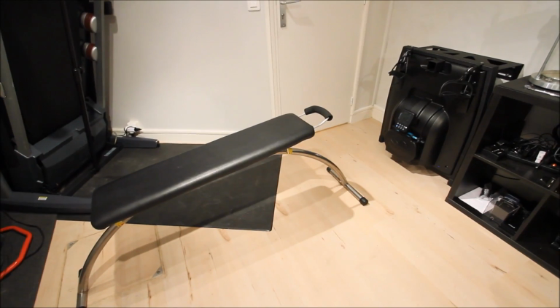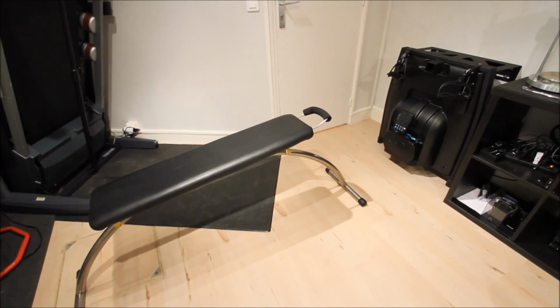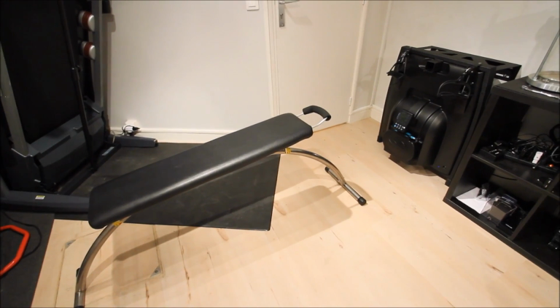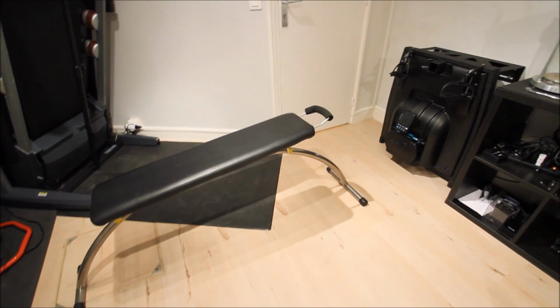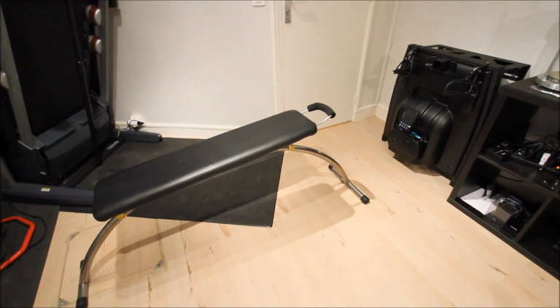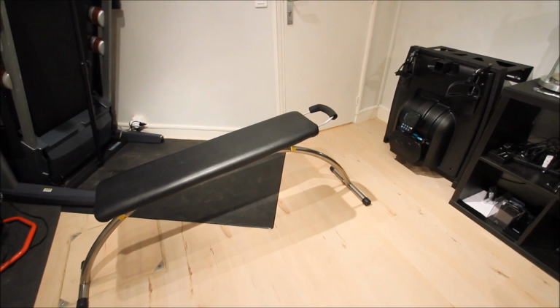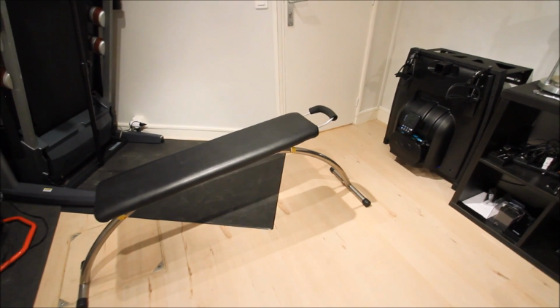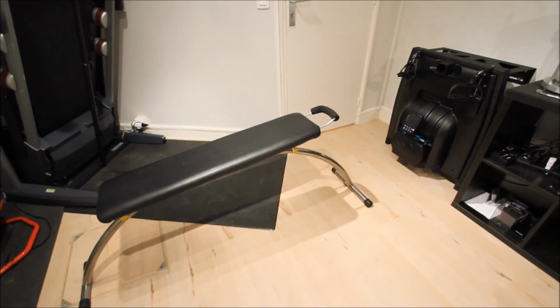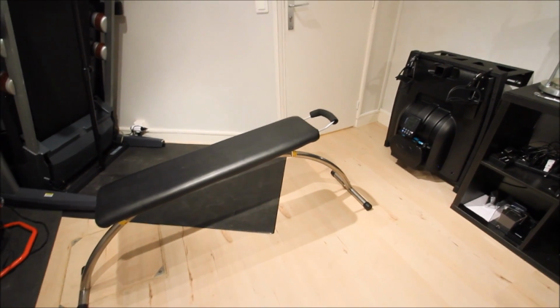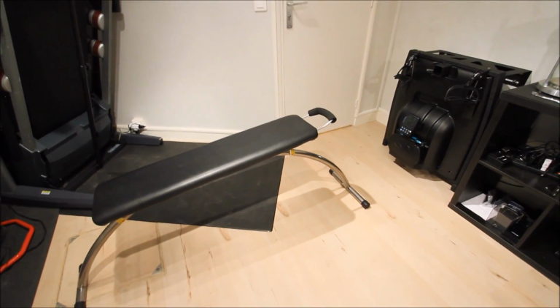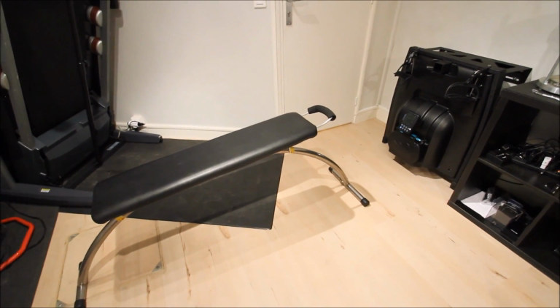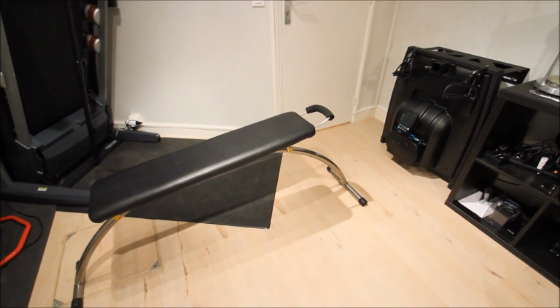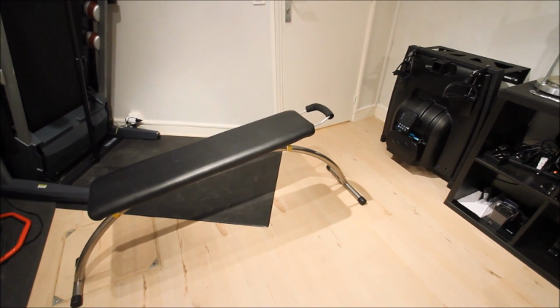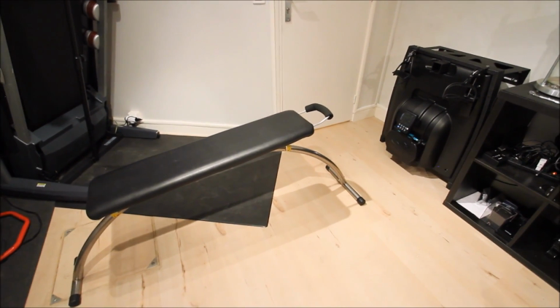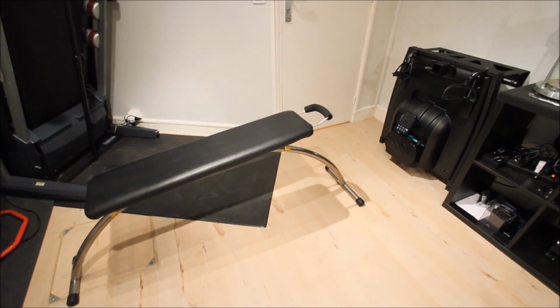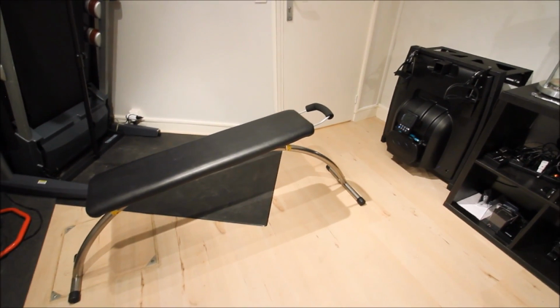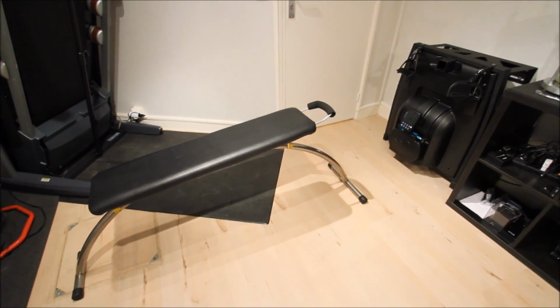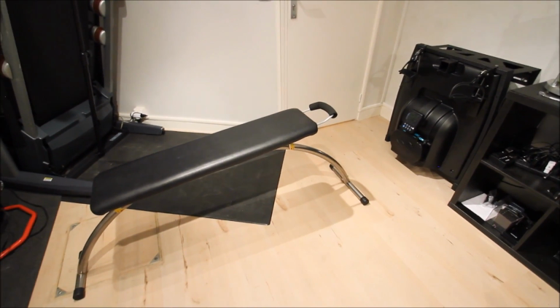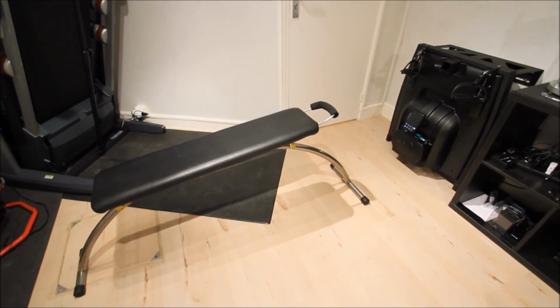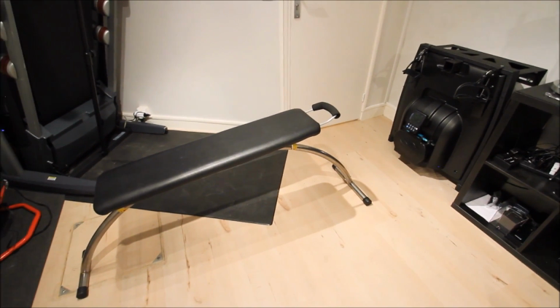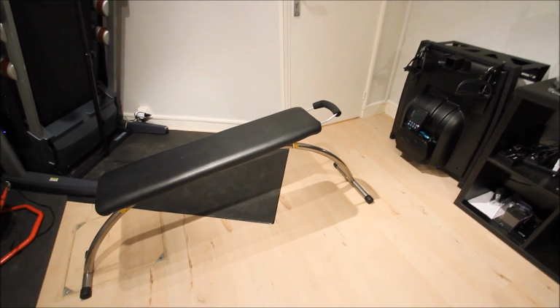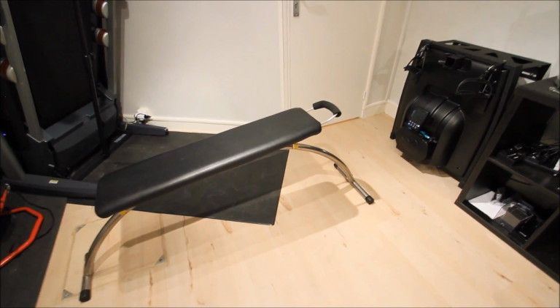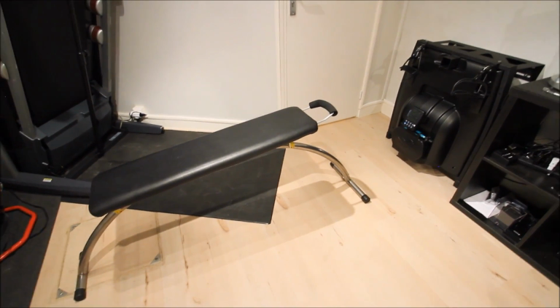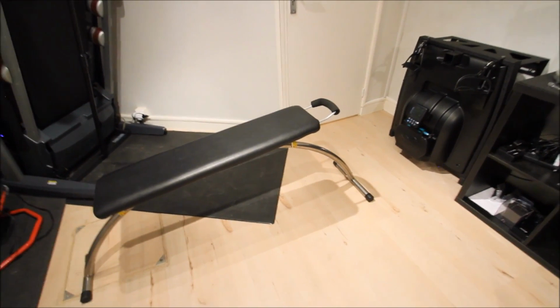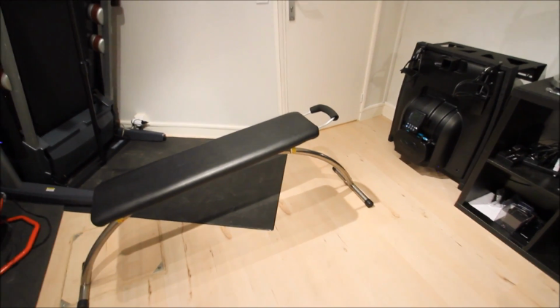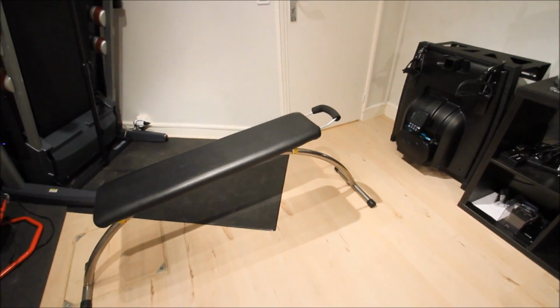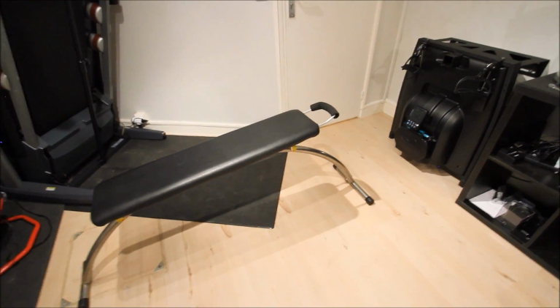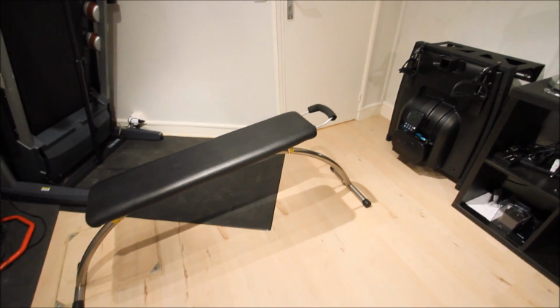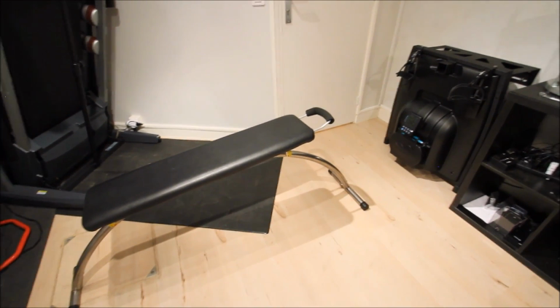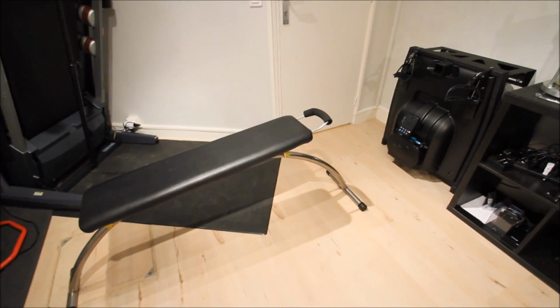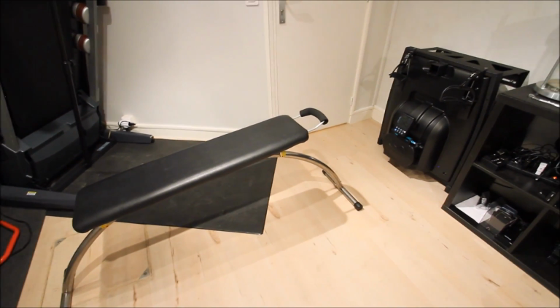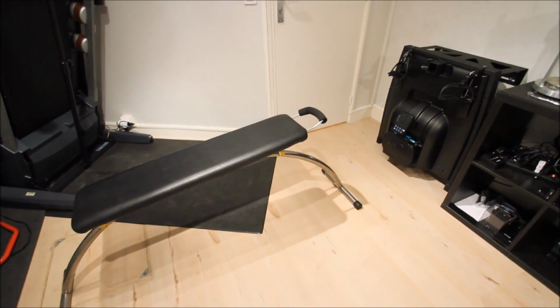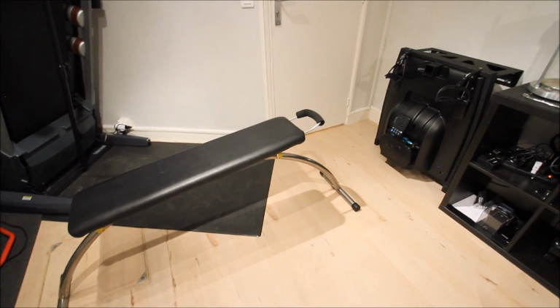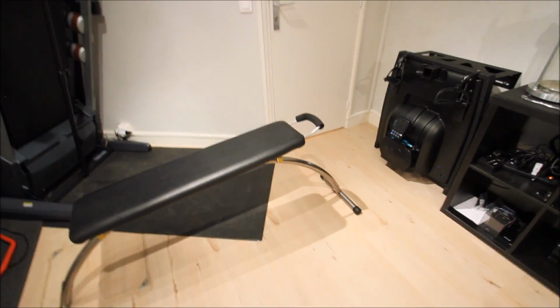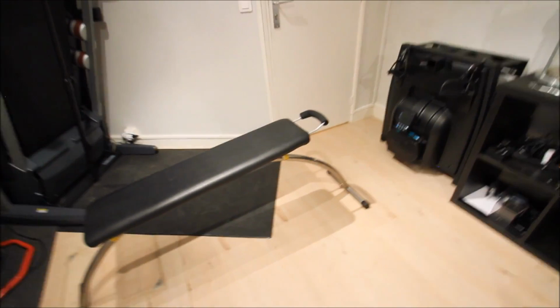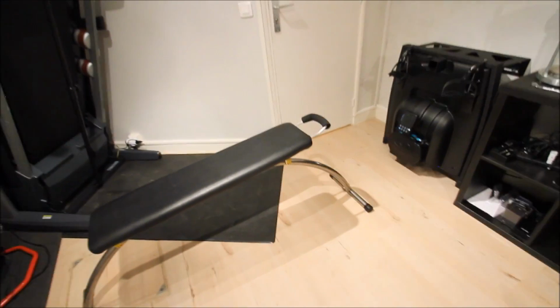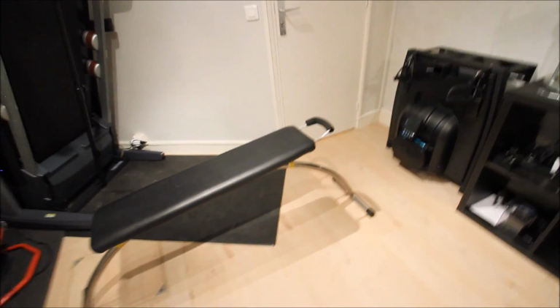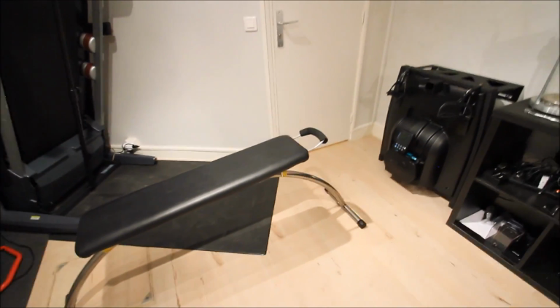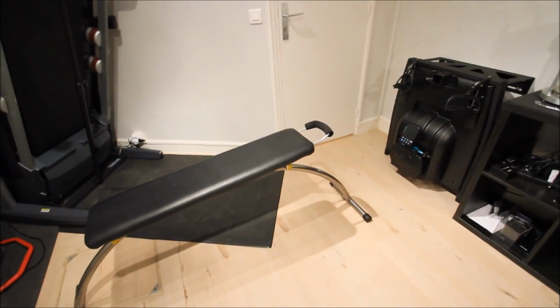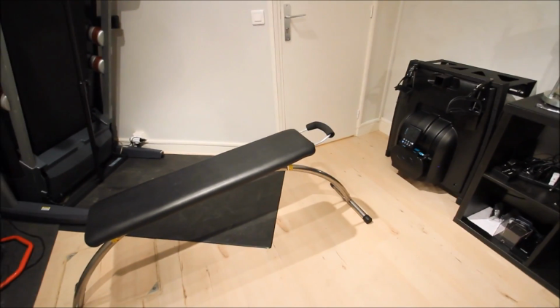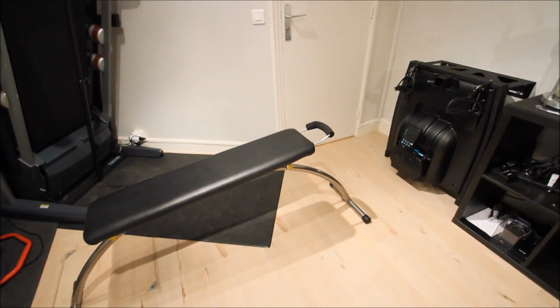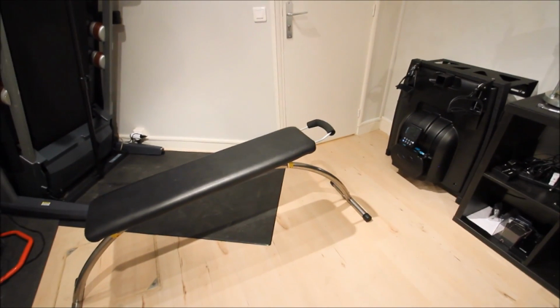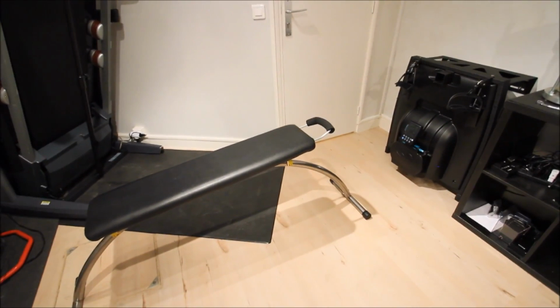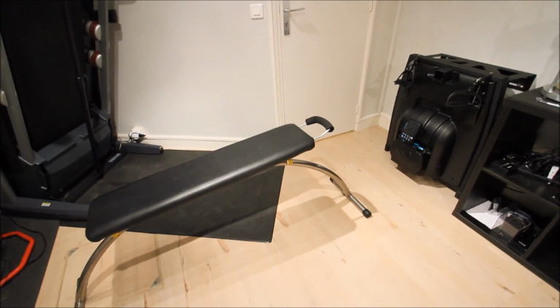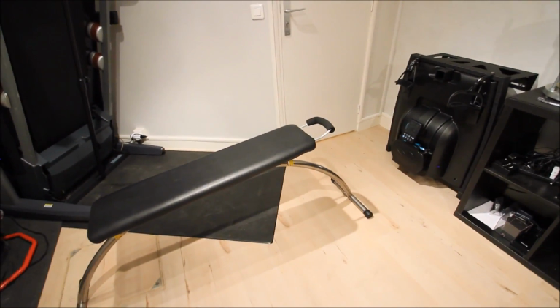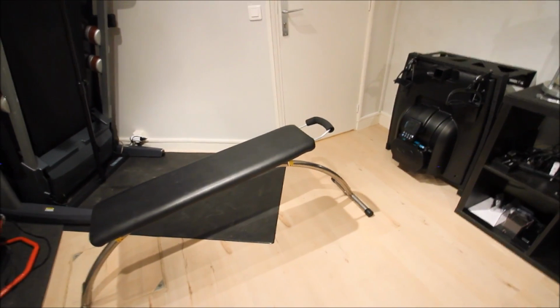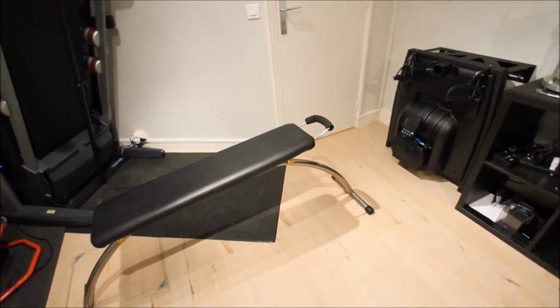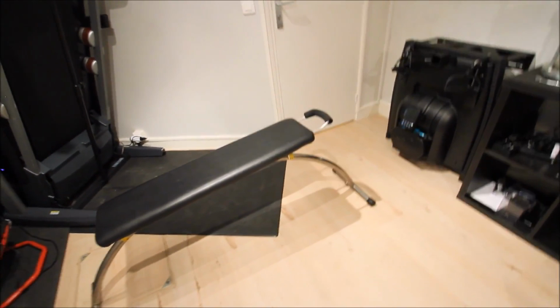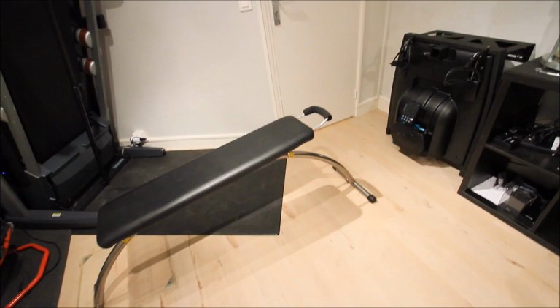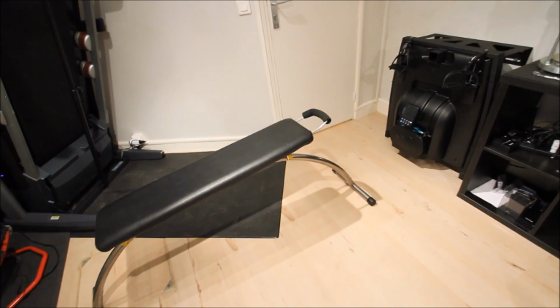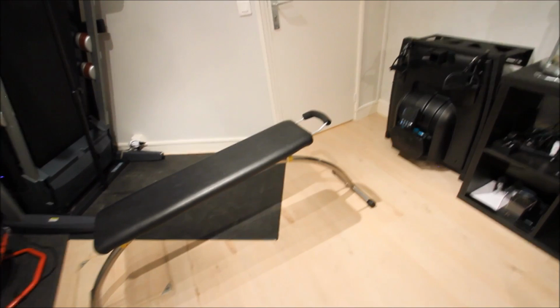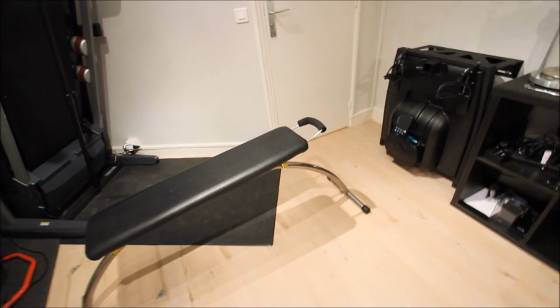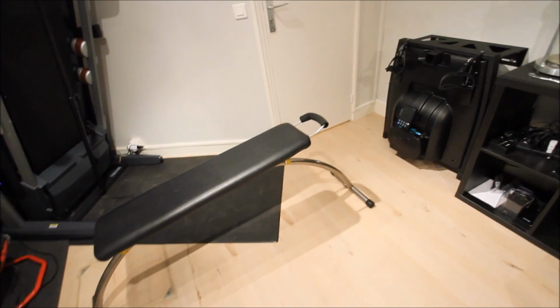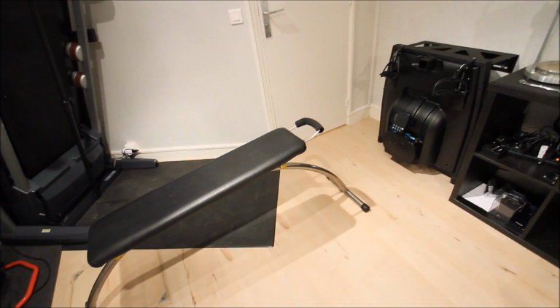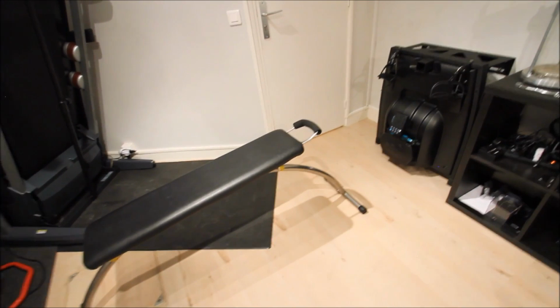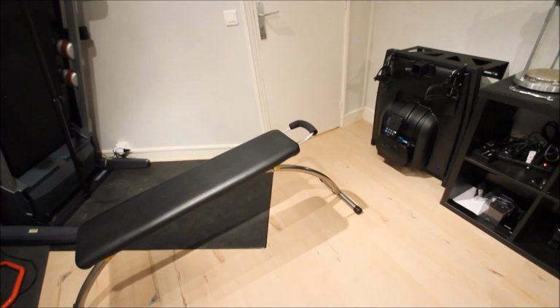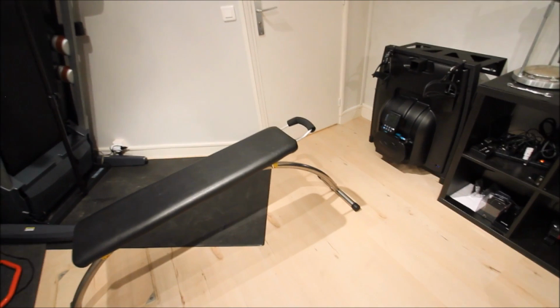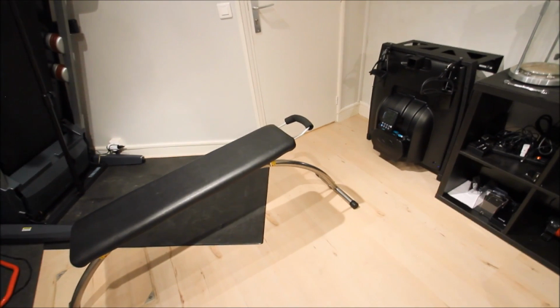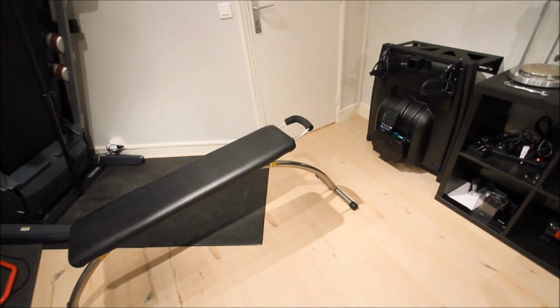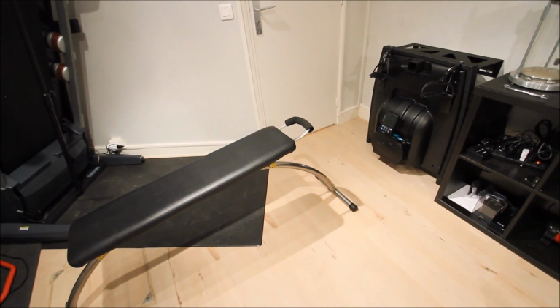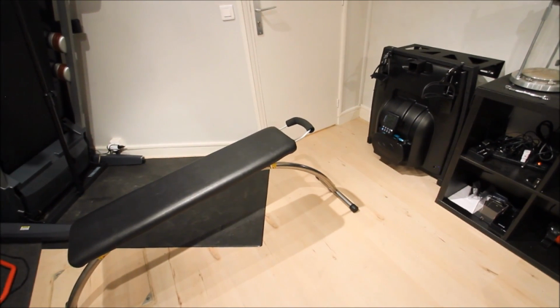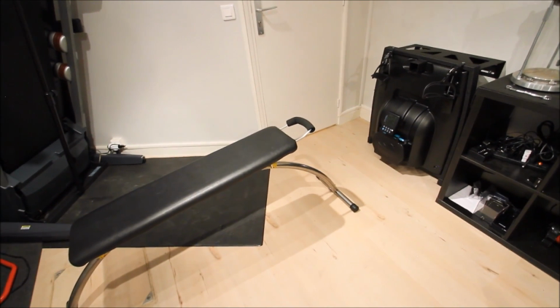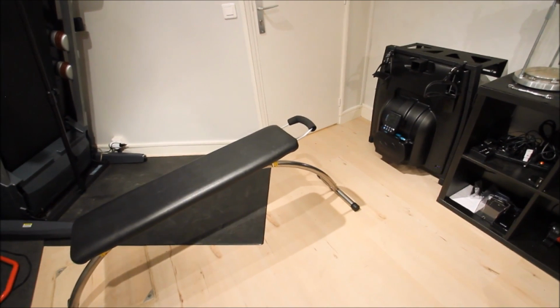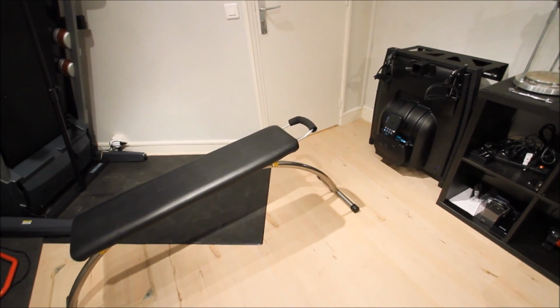Hello, this is Ray from DC Rainmaker. What I've got here today is a Vasa ergometer with ANT Plus connectivity built into the head unit.